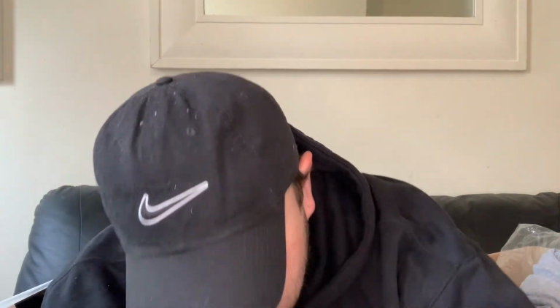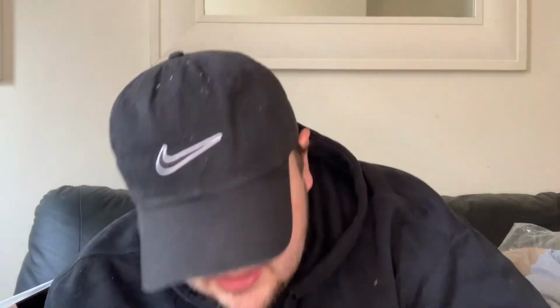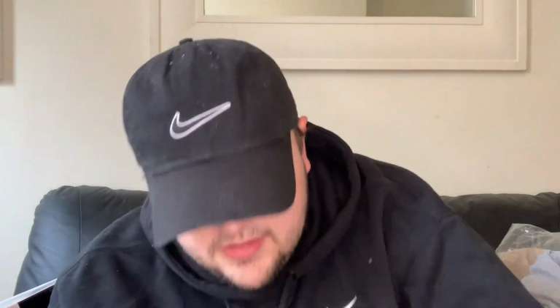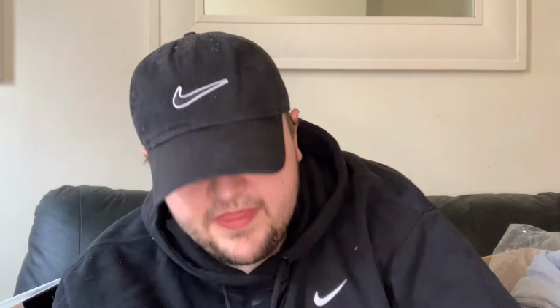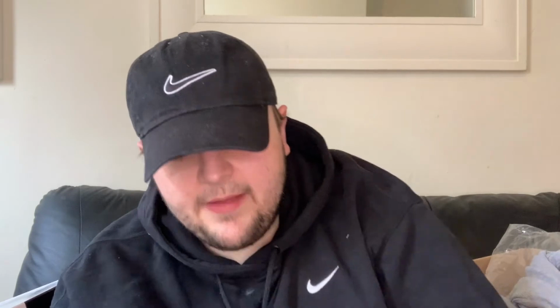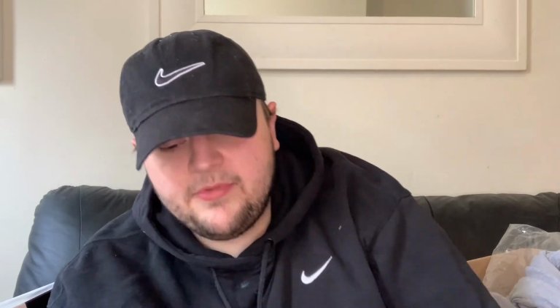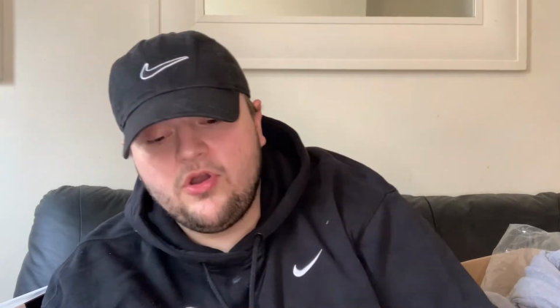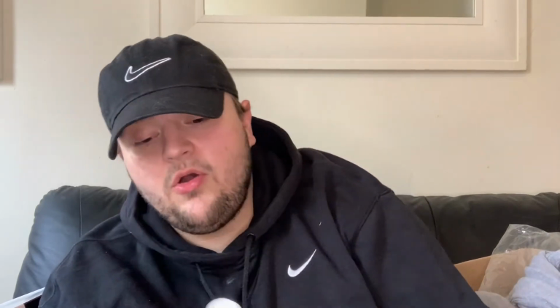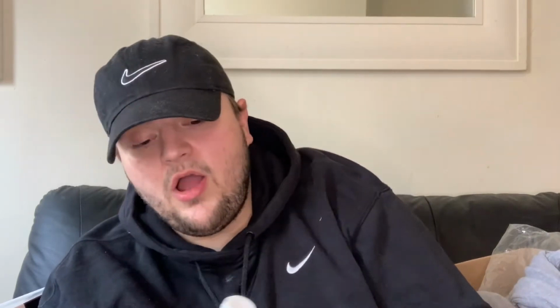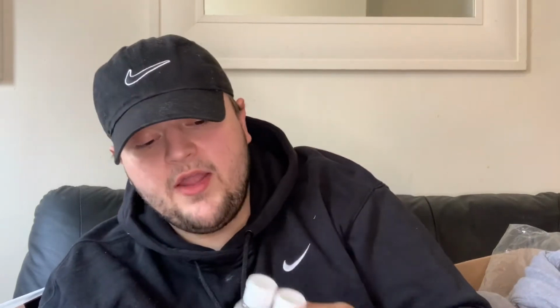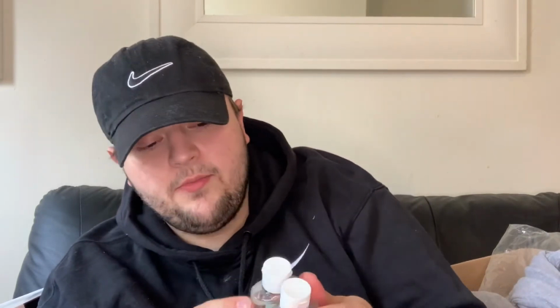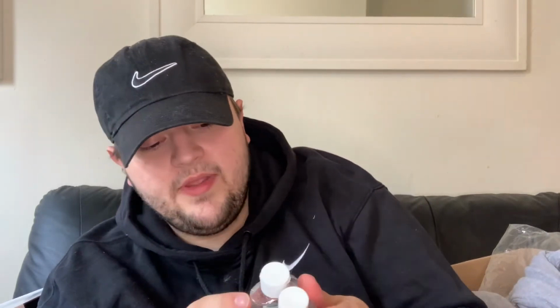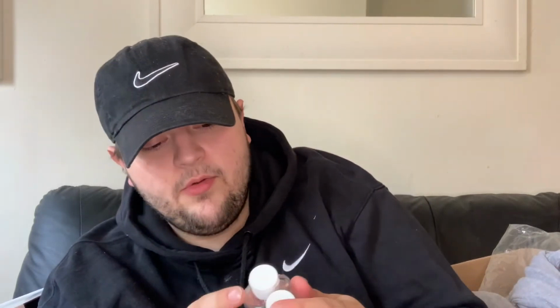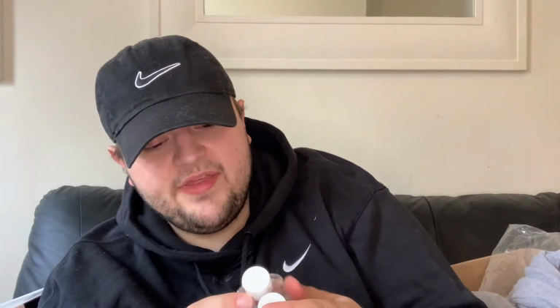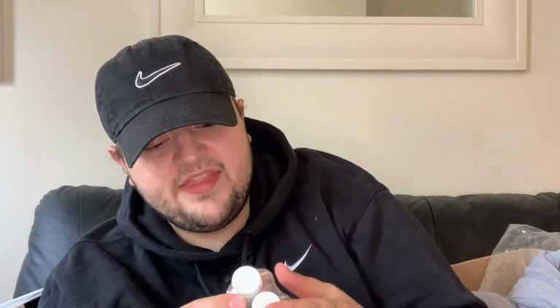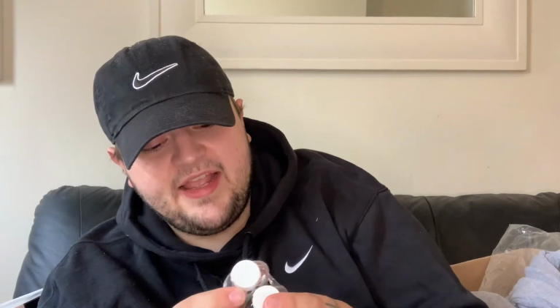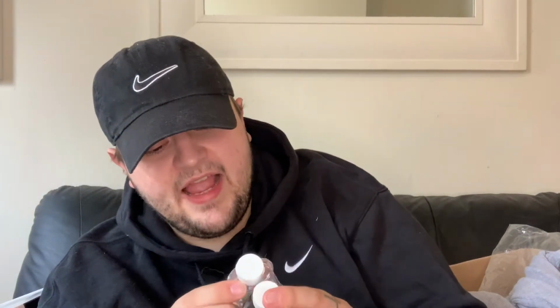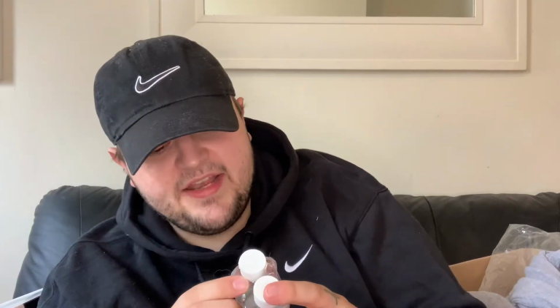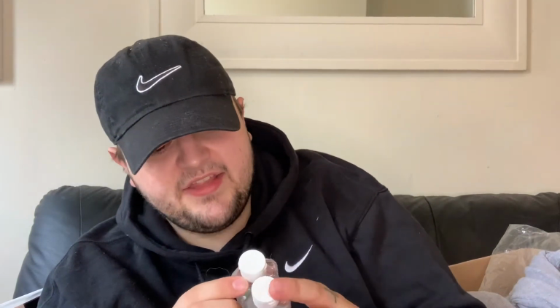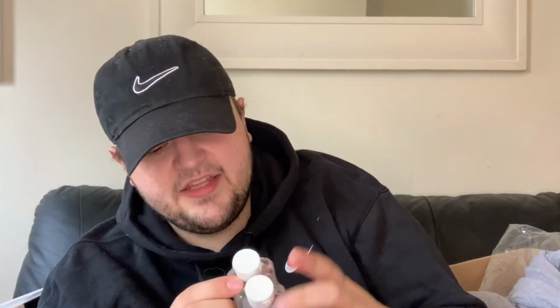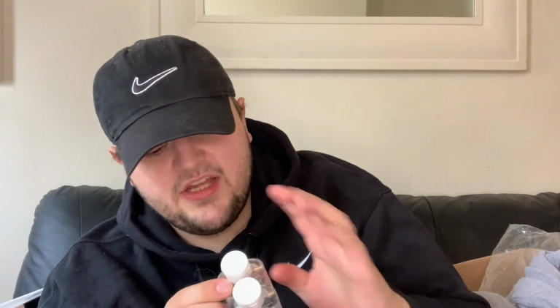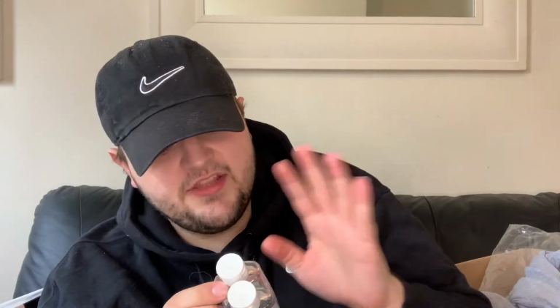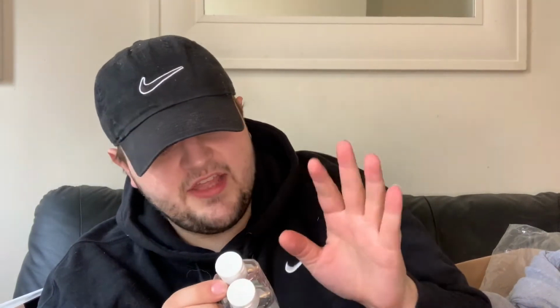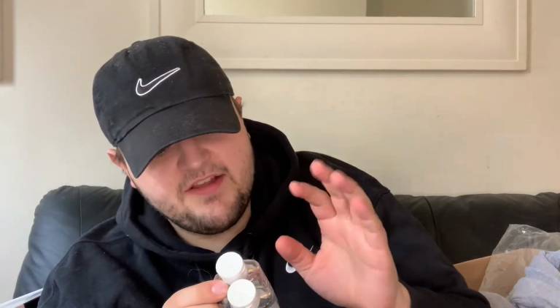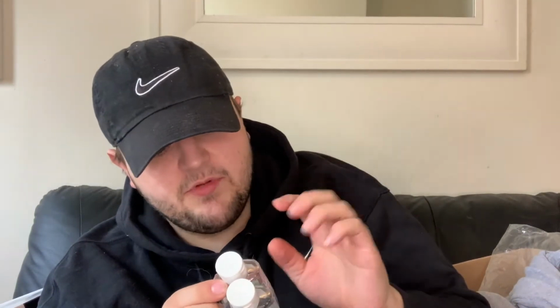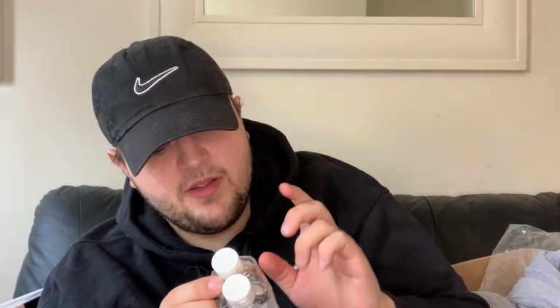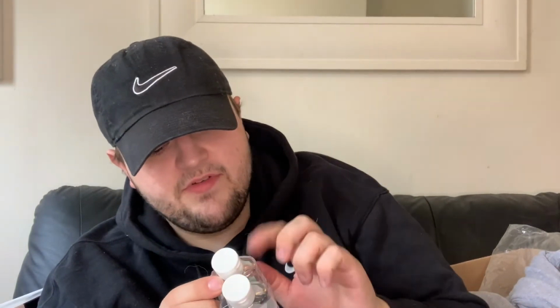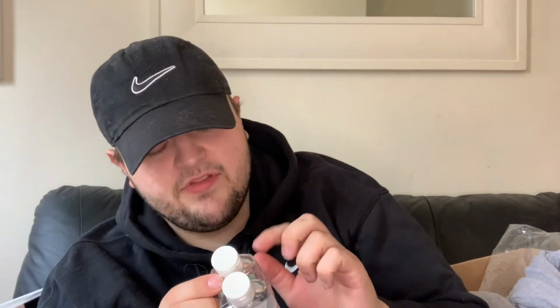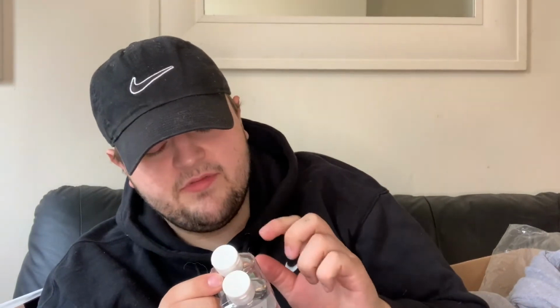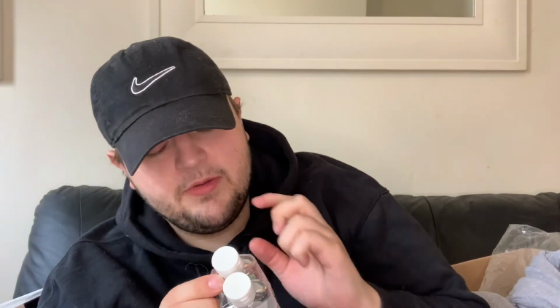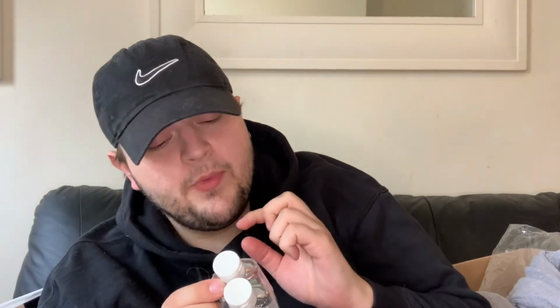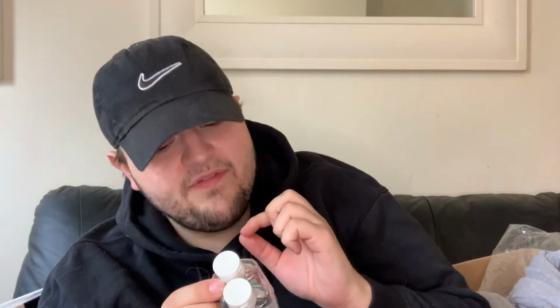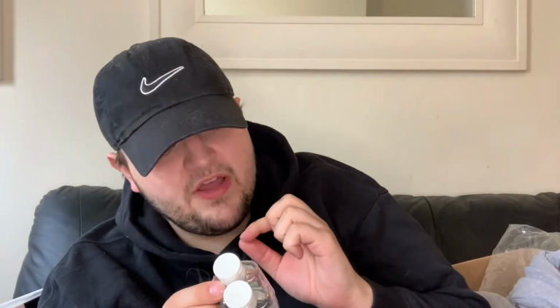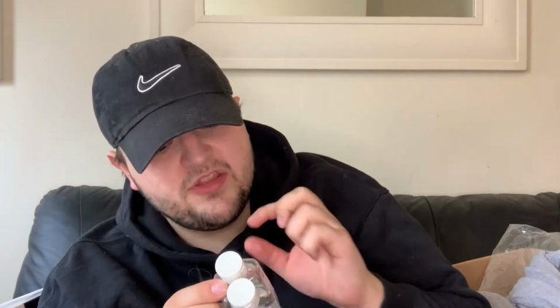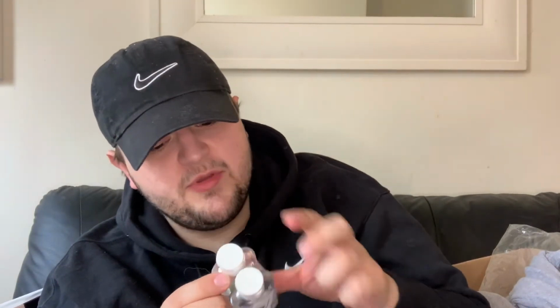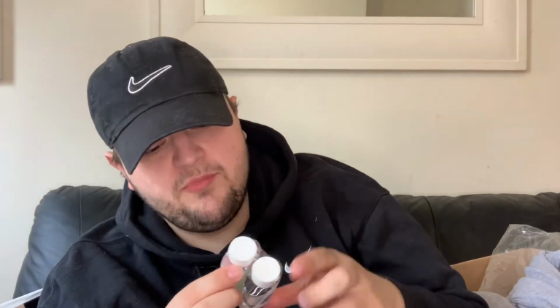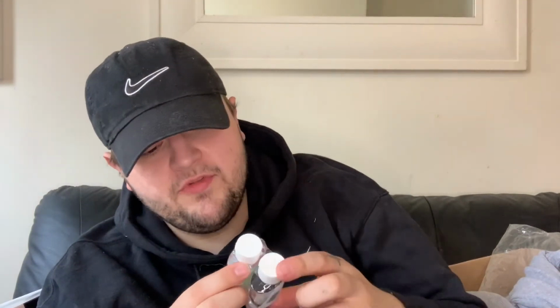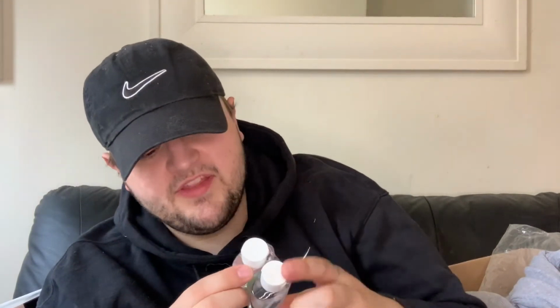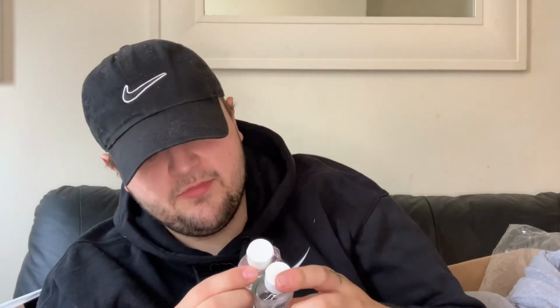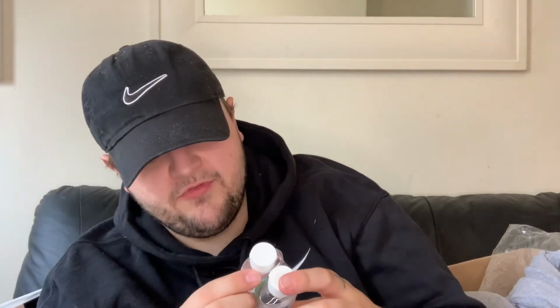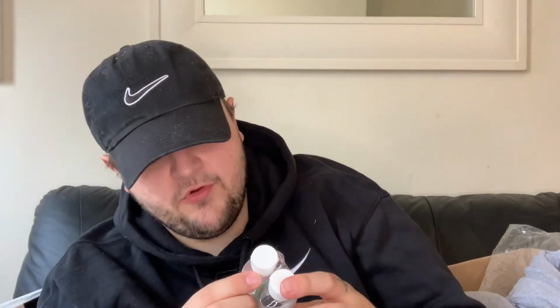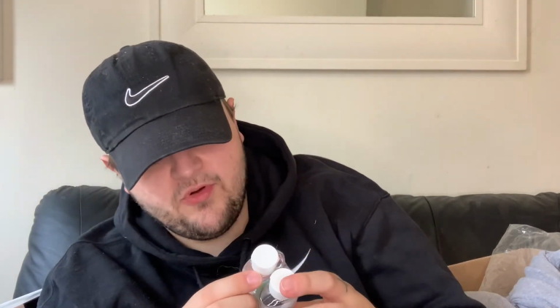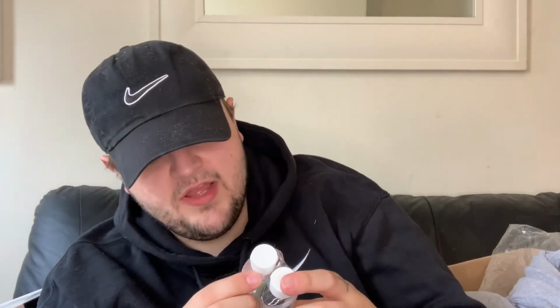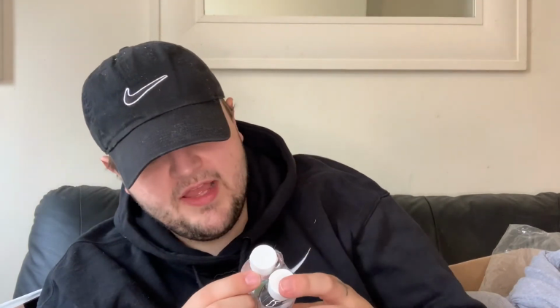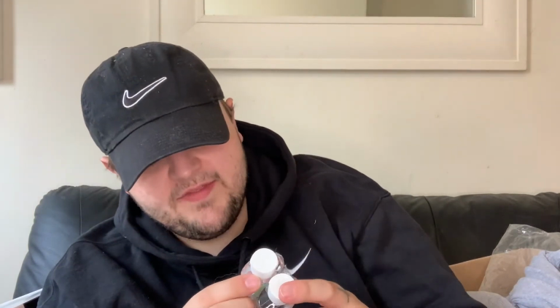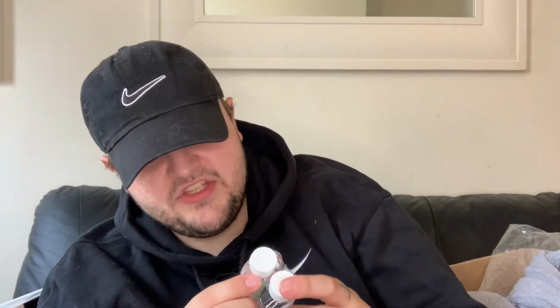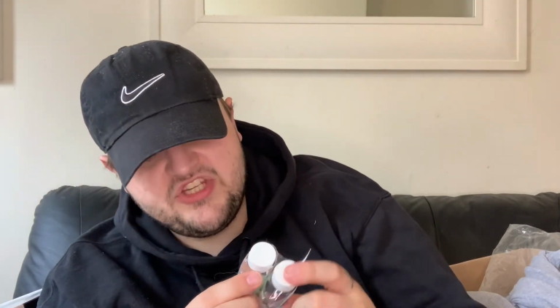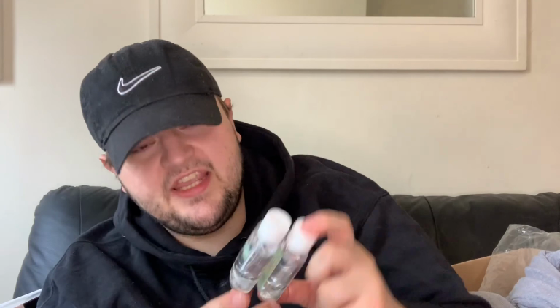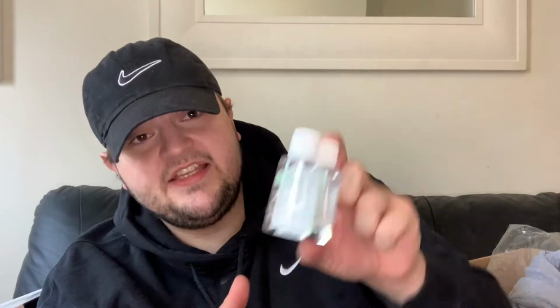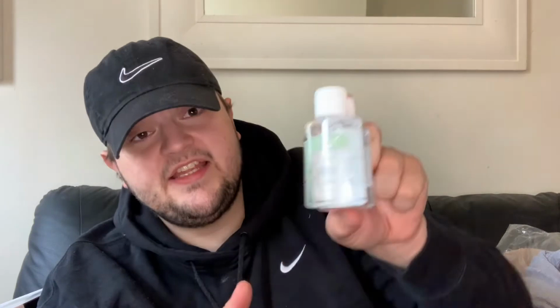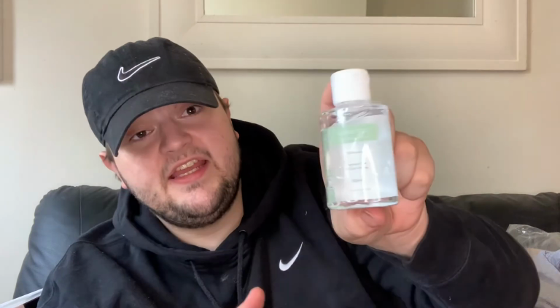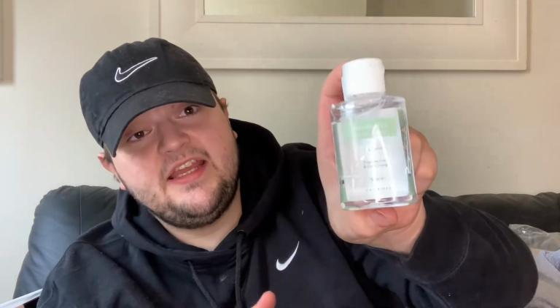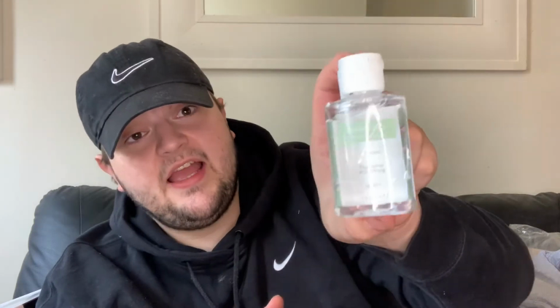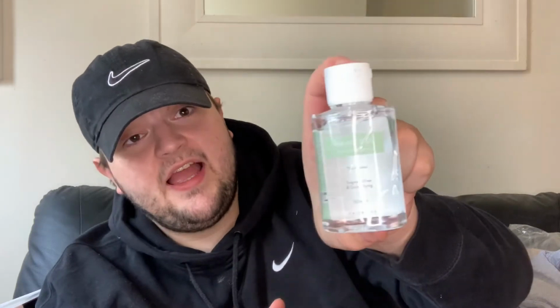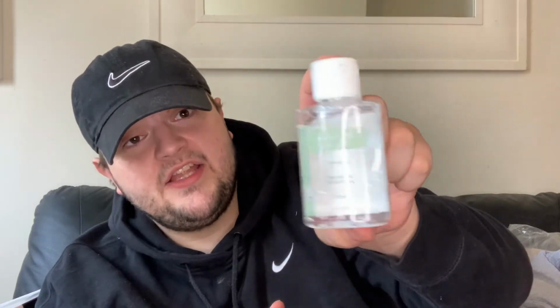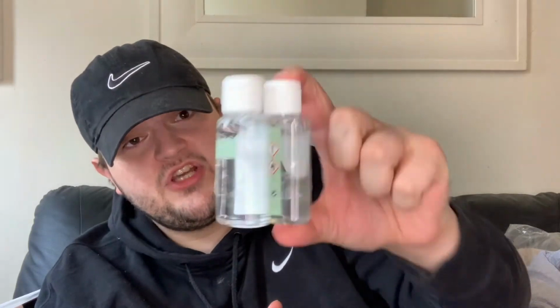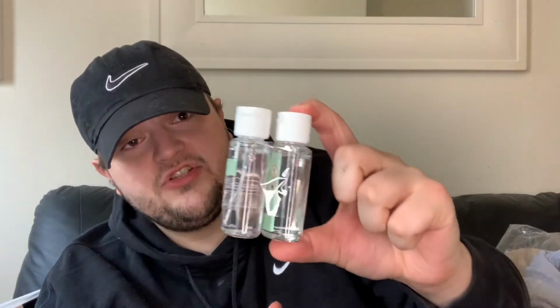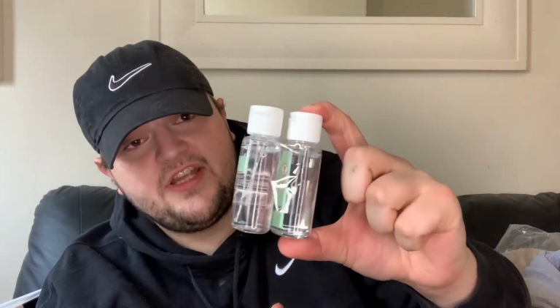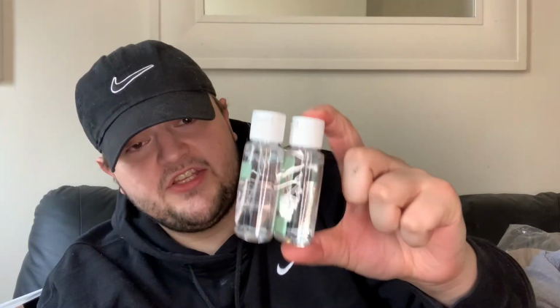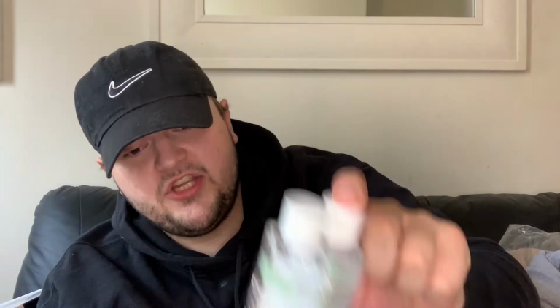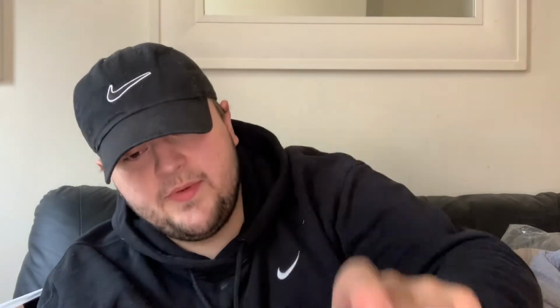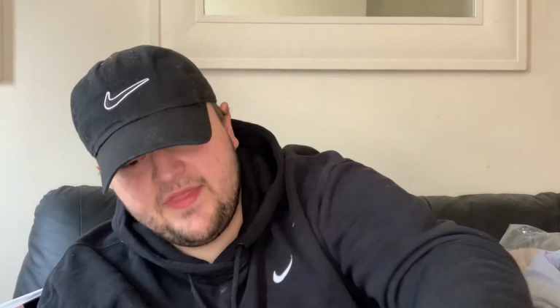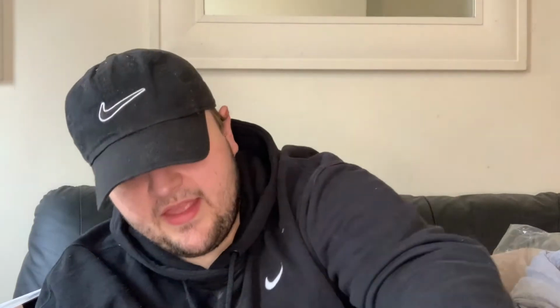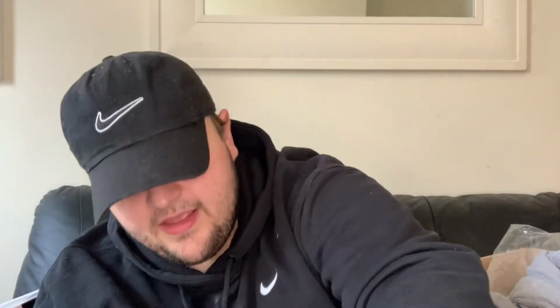We always take hand sanitizer everywhere with us, so we've bought these before - the Chicky D hand gel. You get two in there.